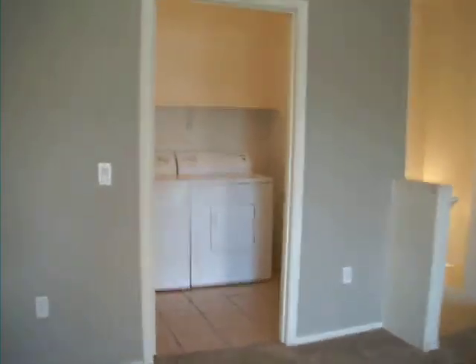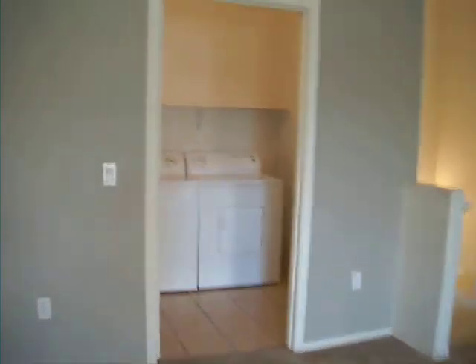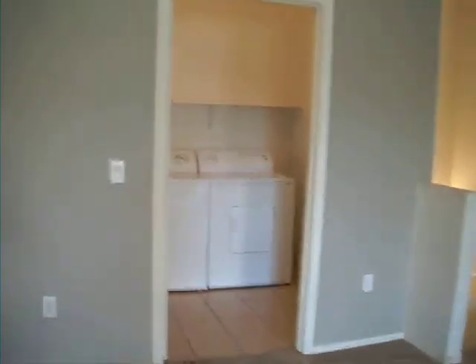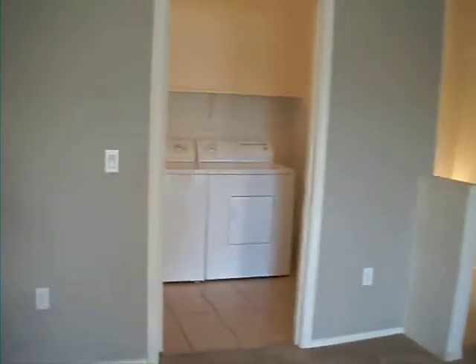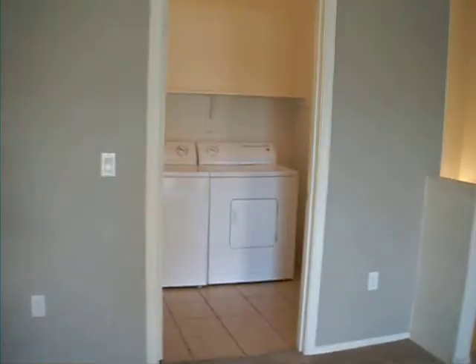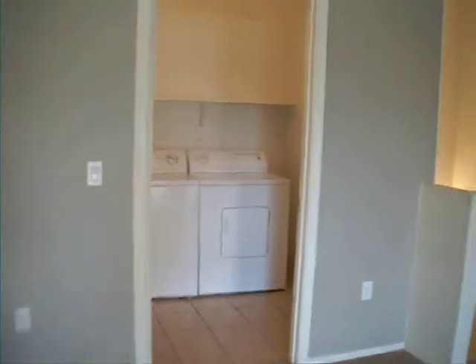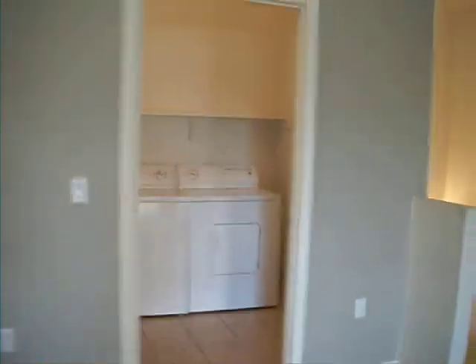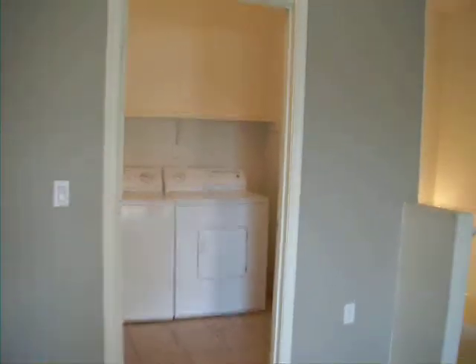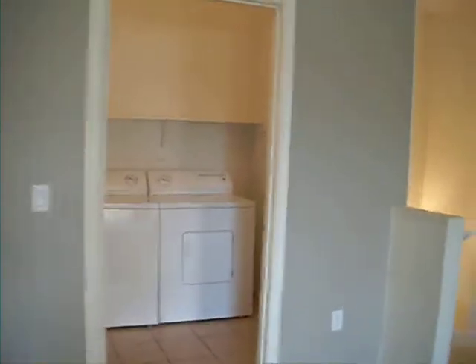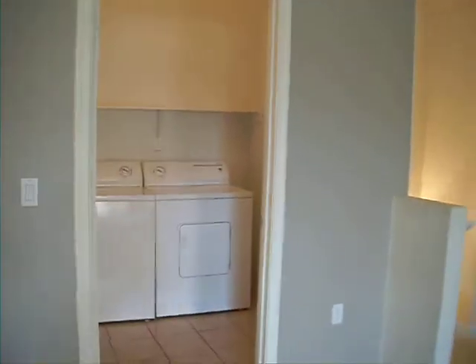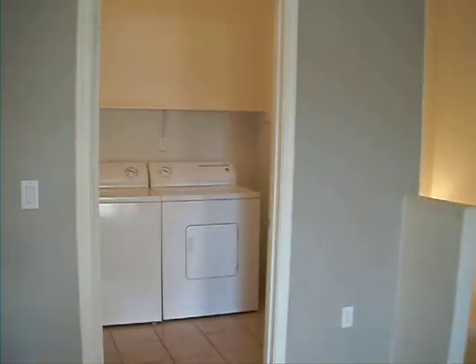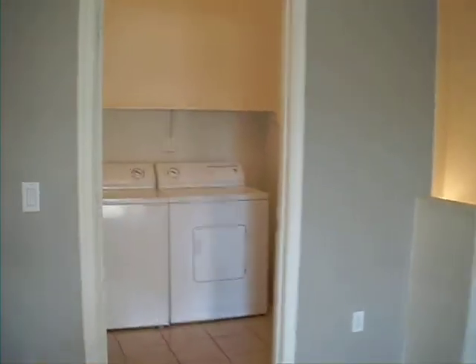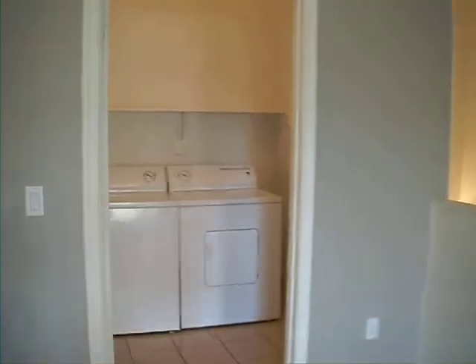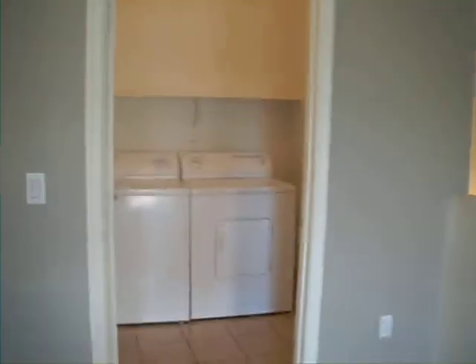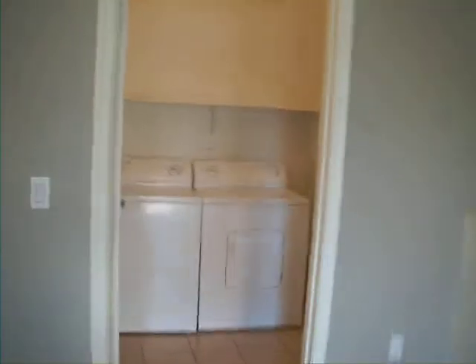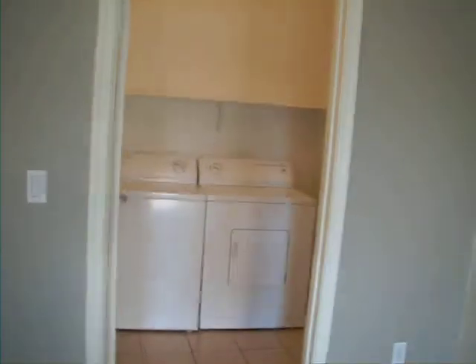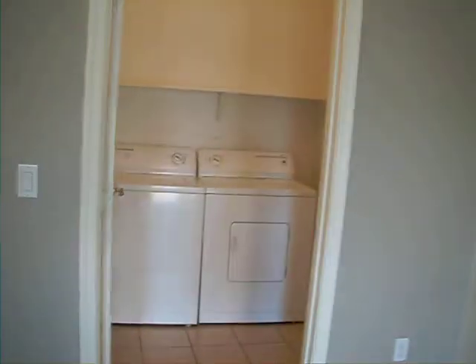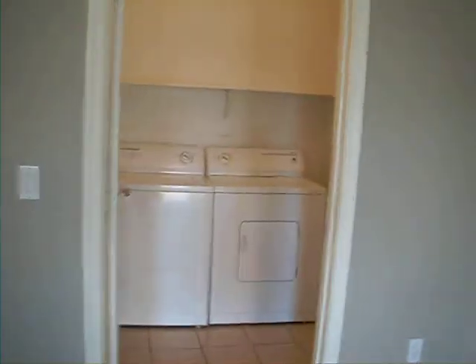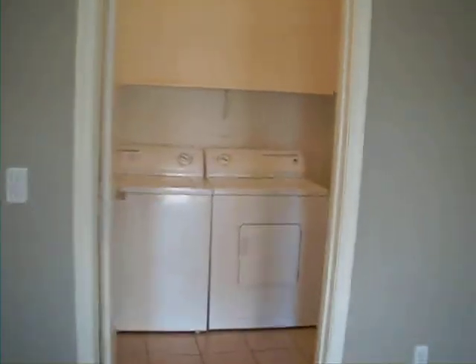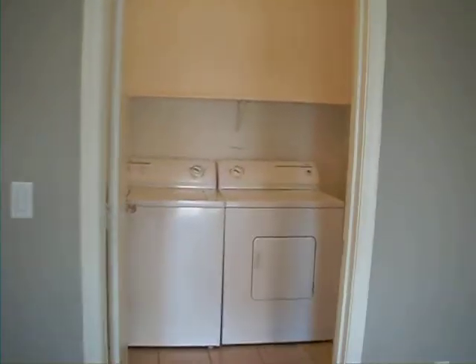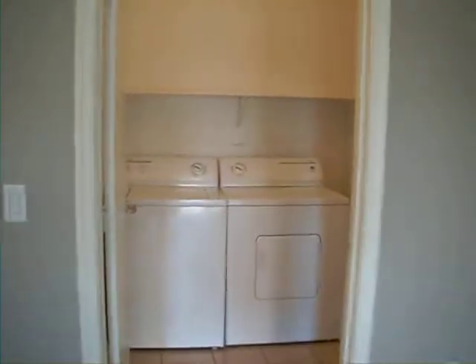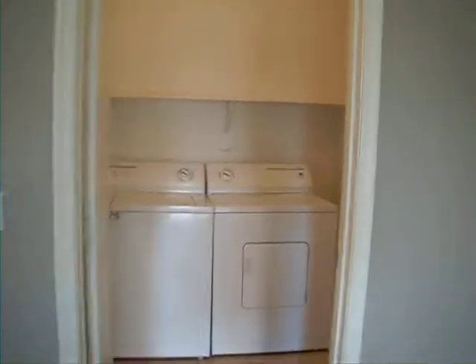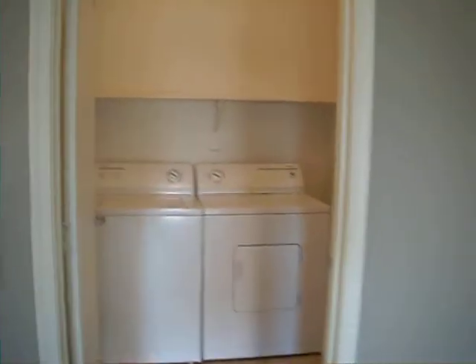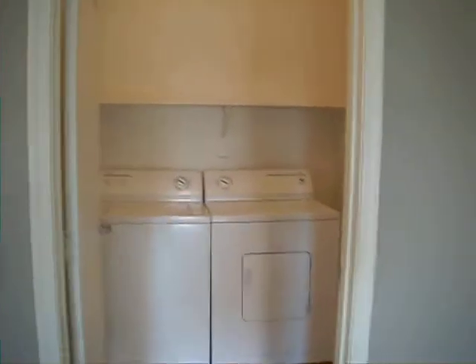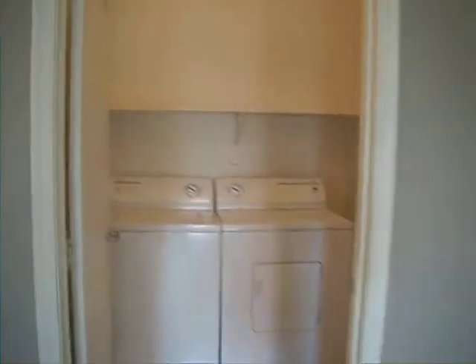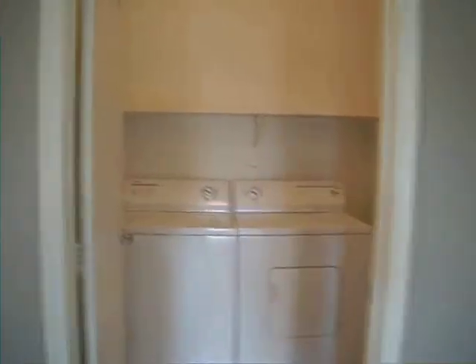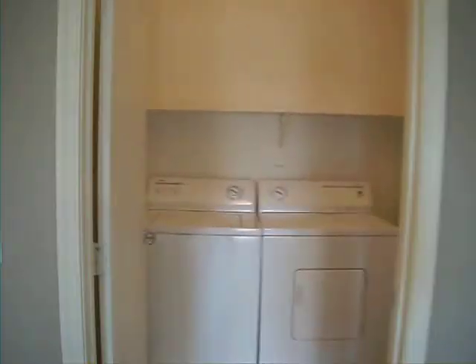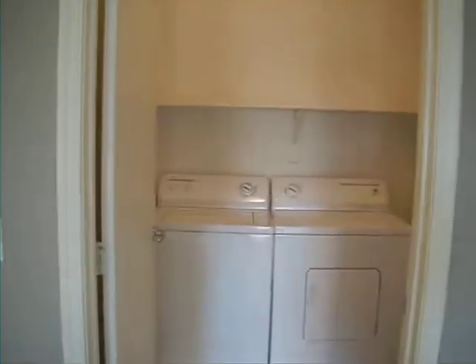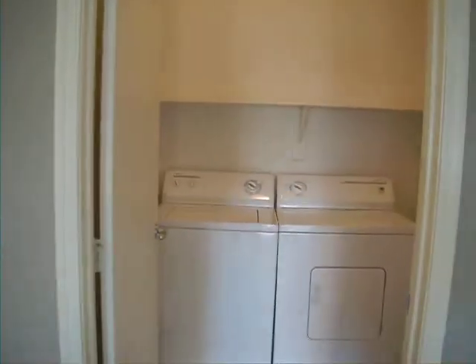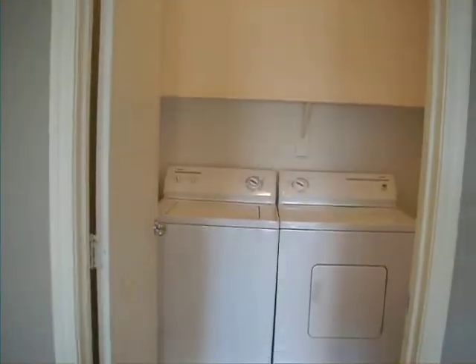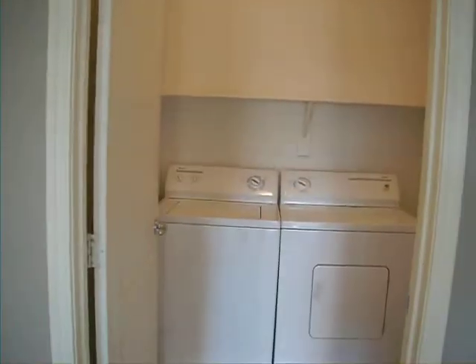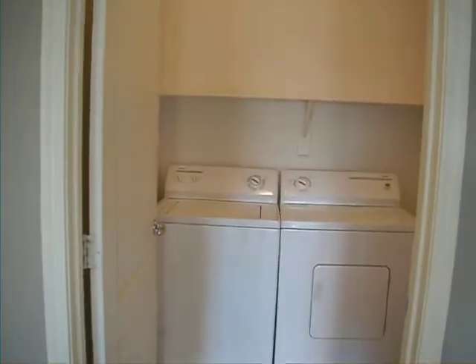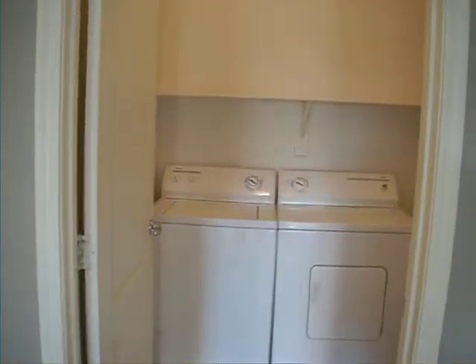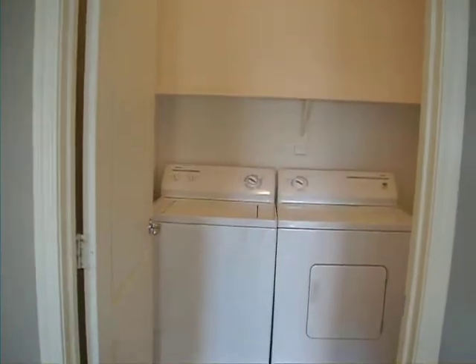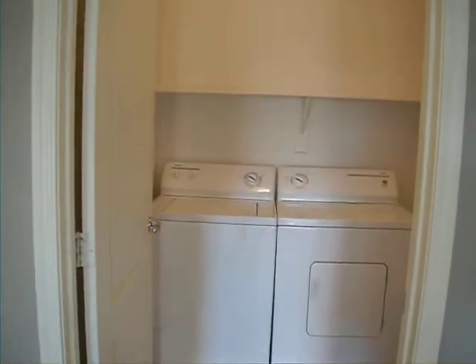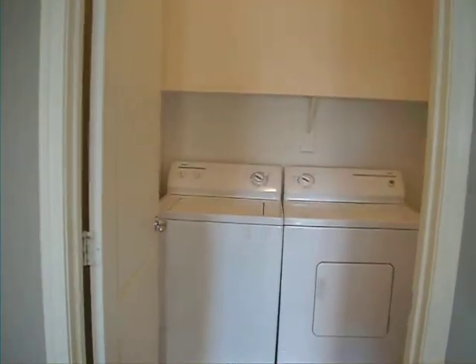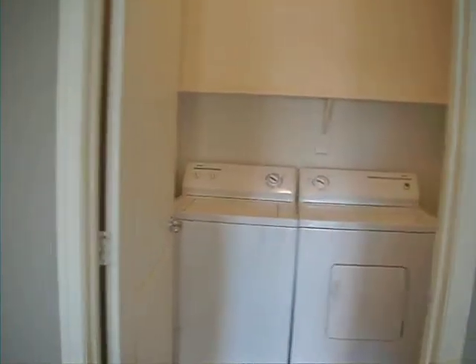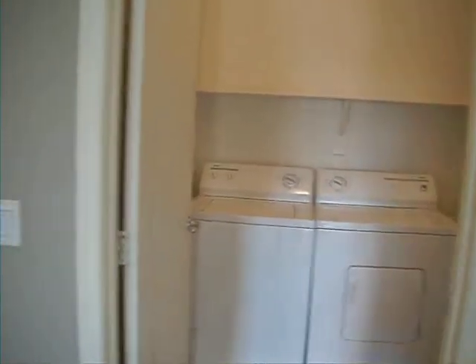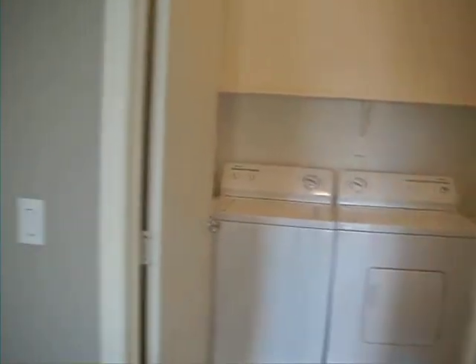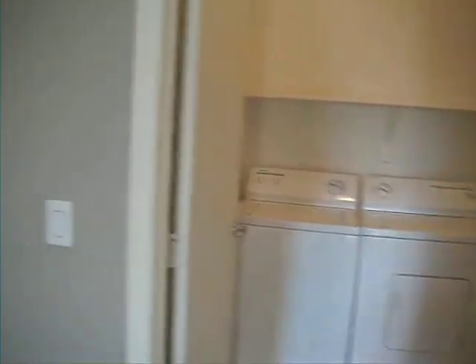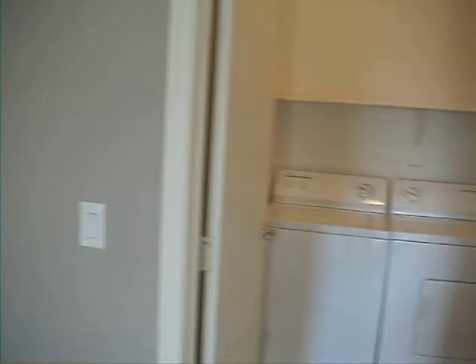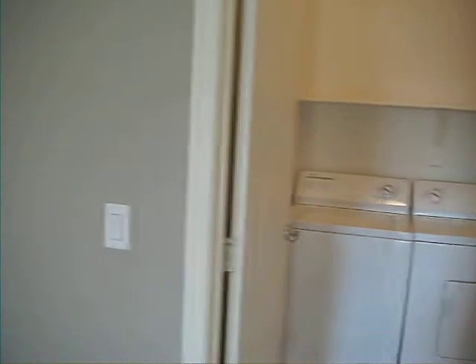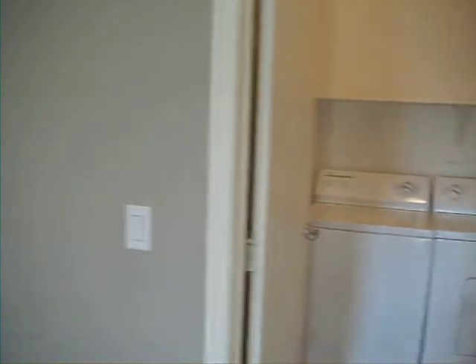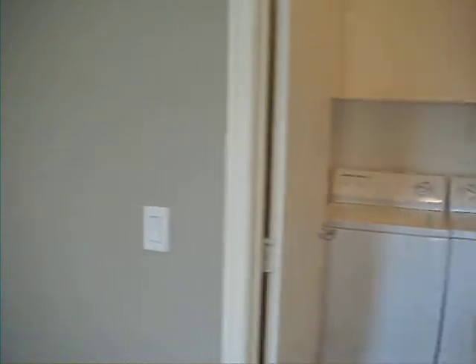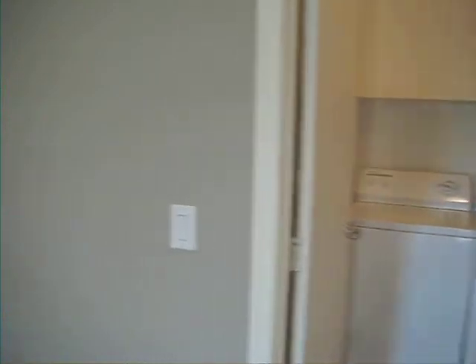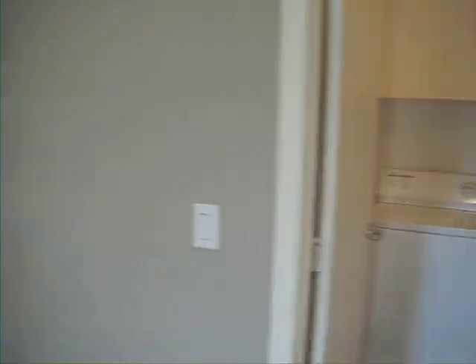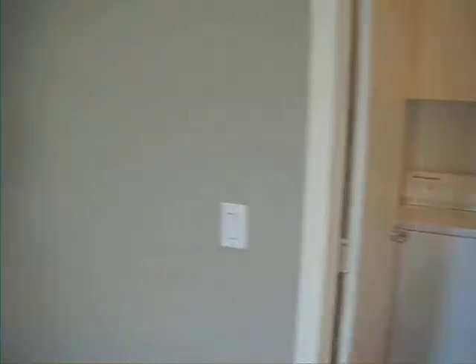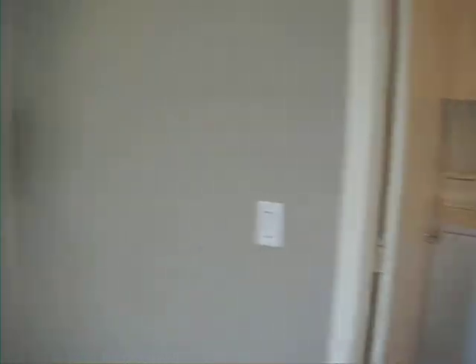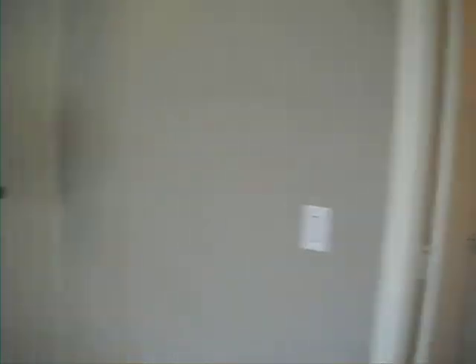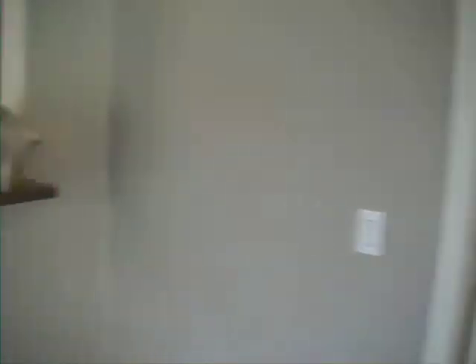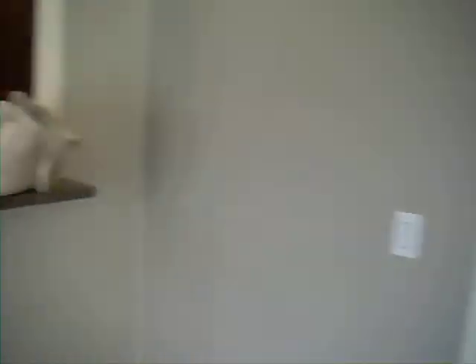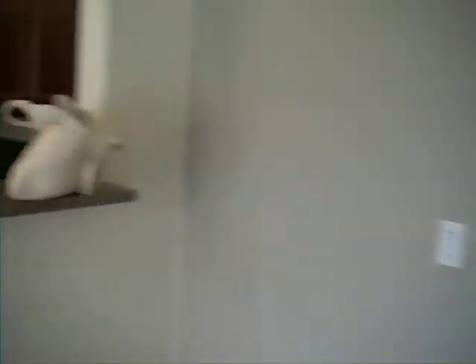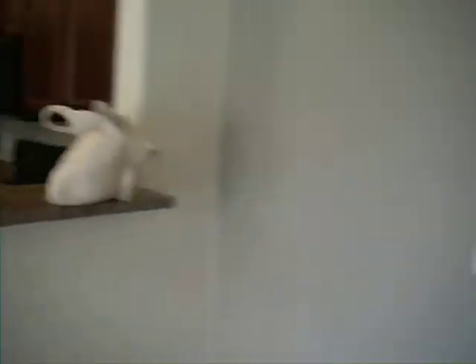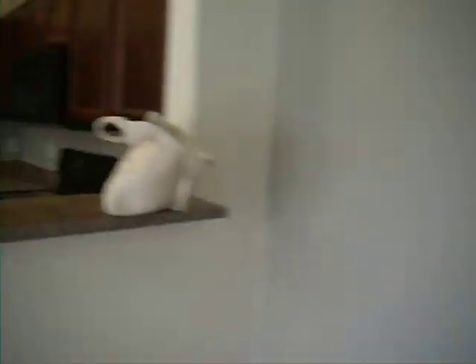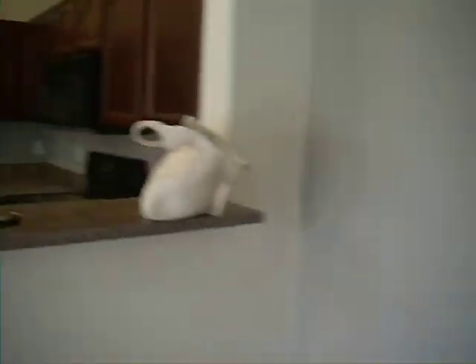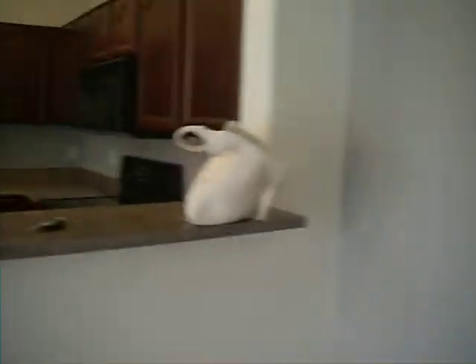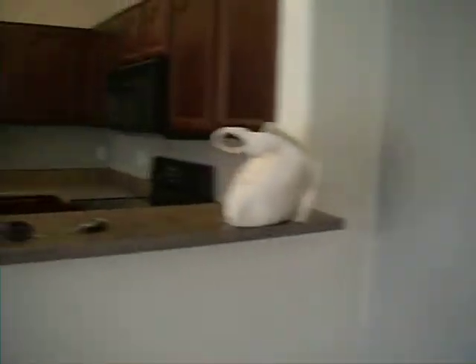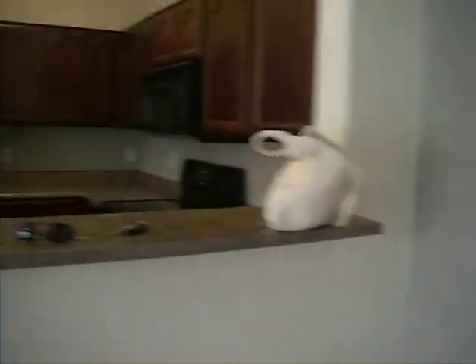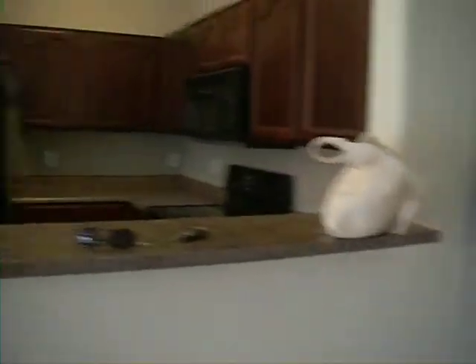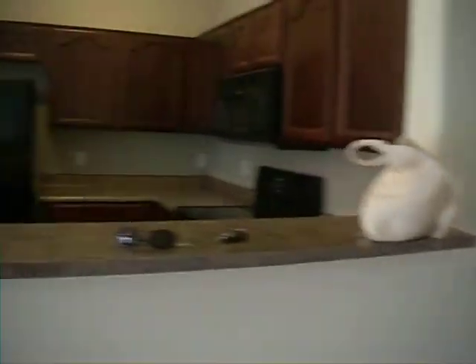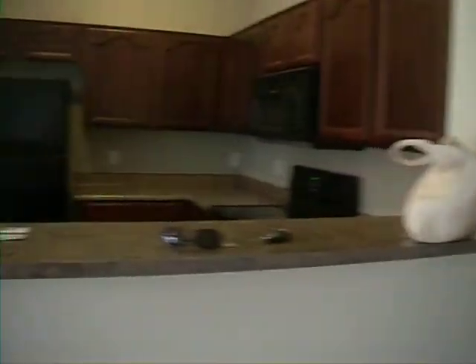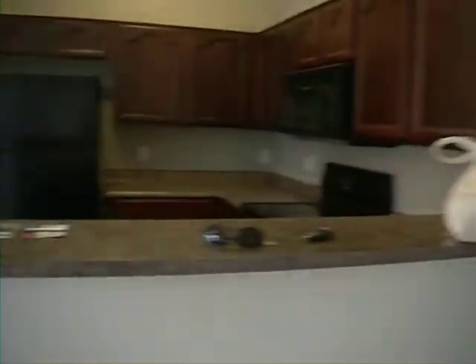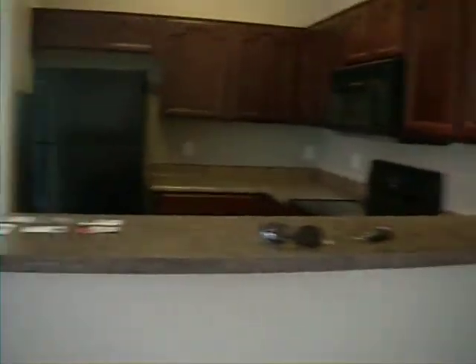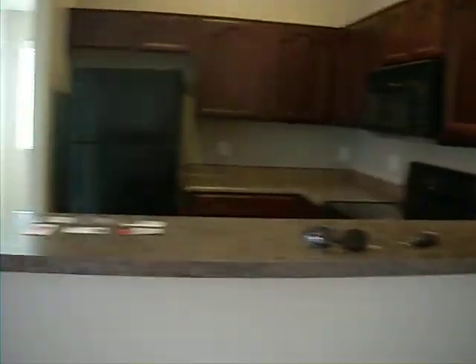Laundry room. It's got your washer and your dryer. Back around towards the kitchen.